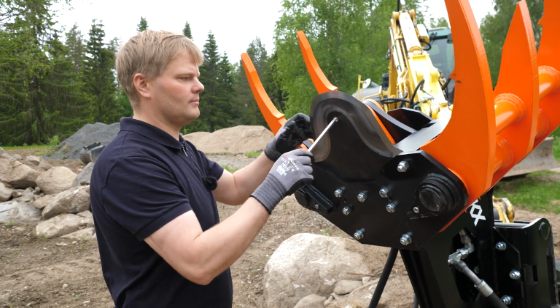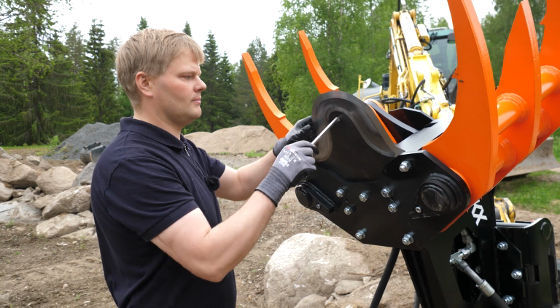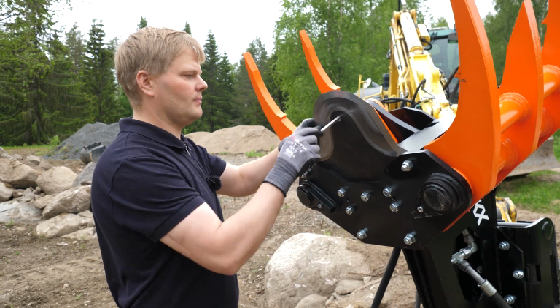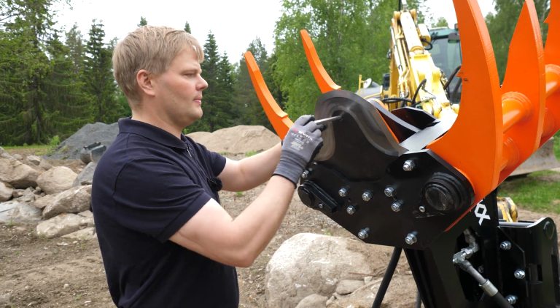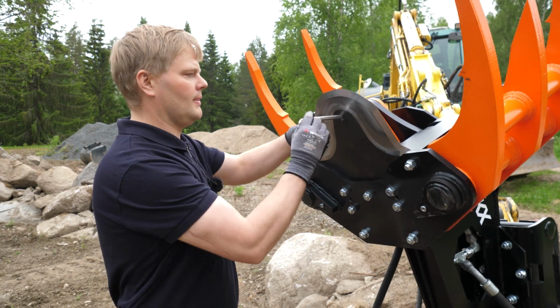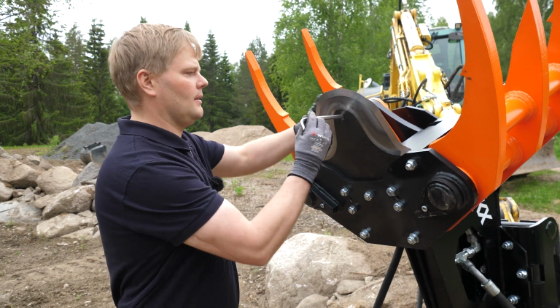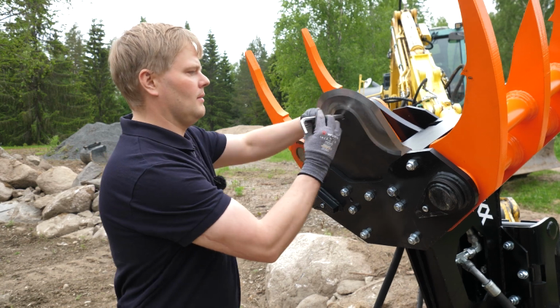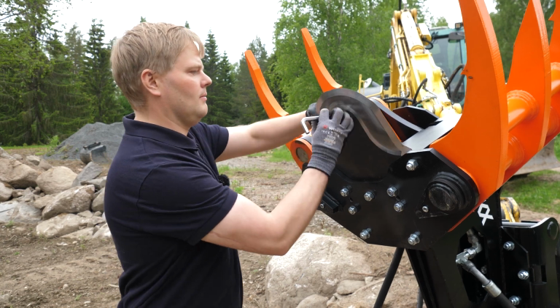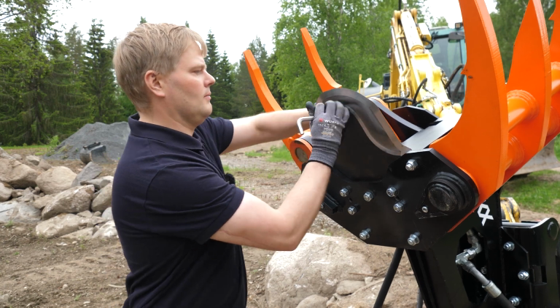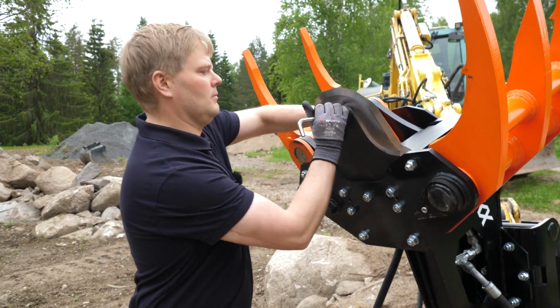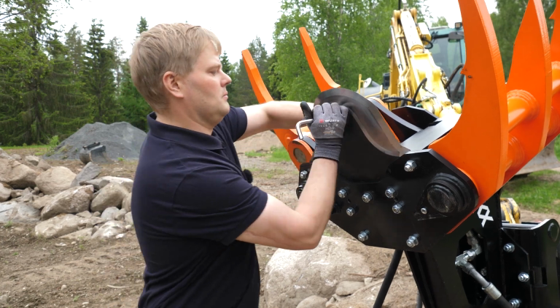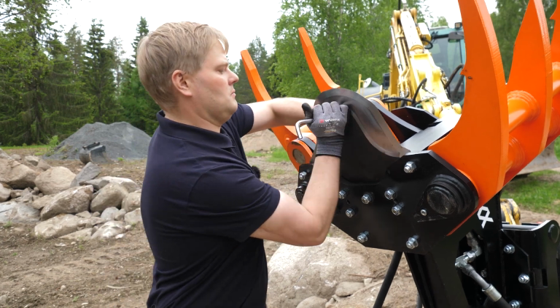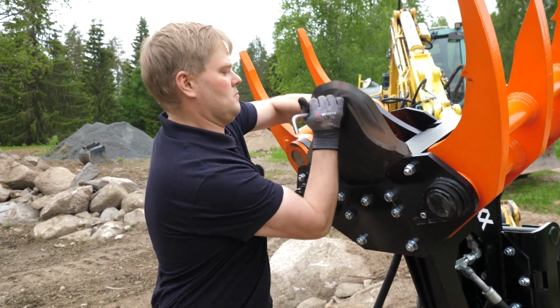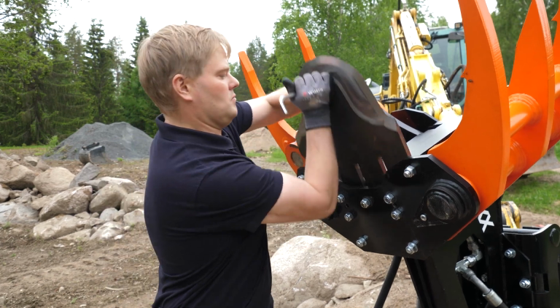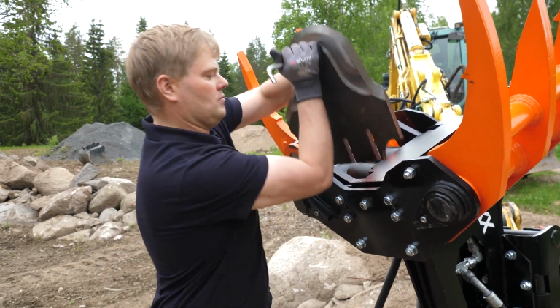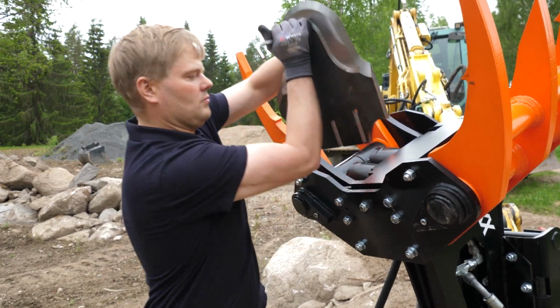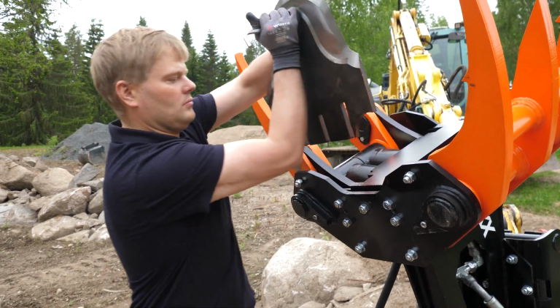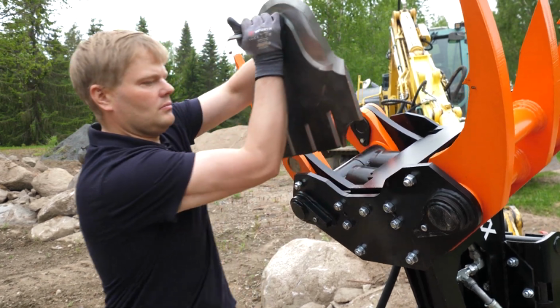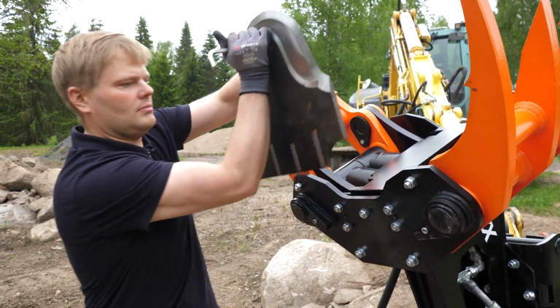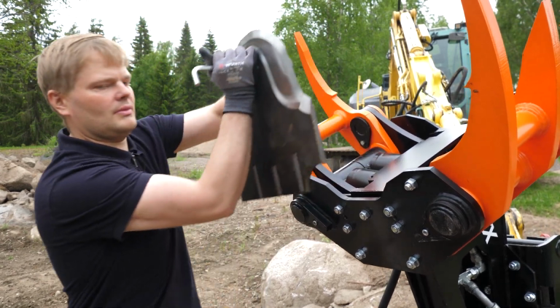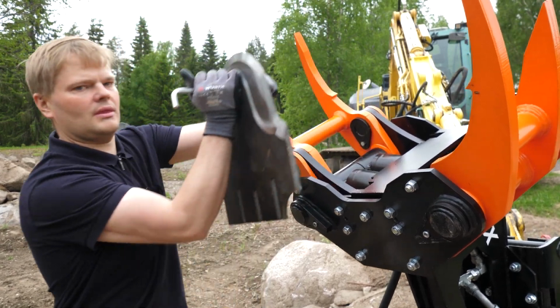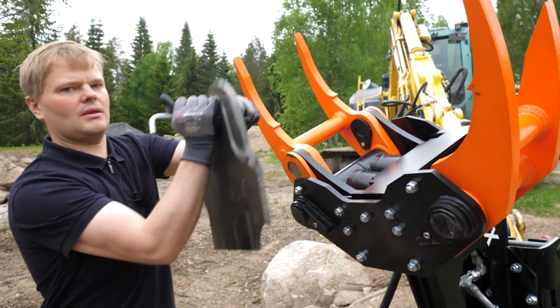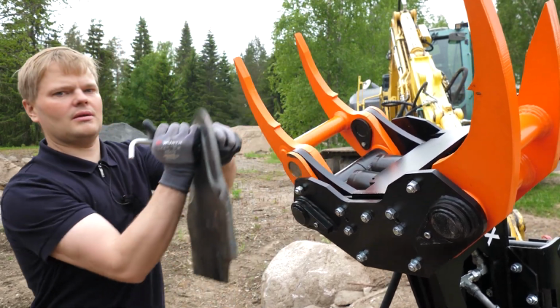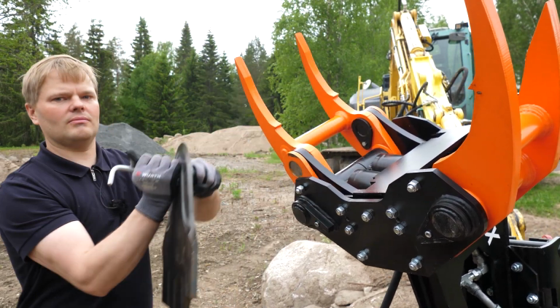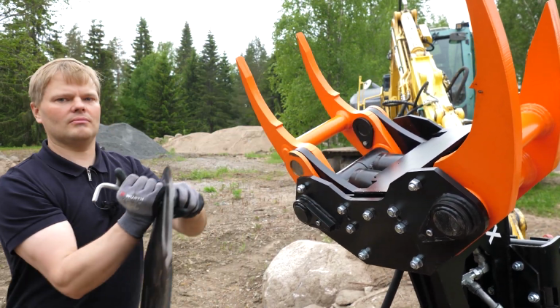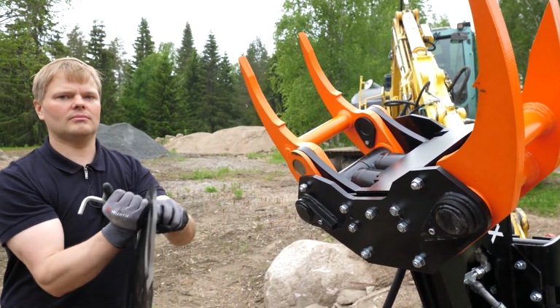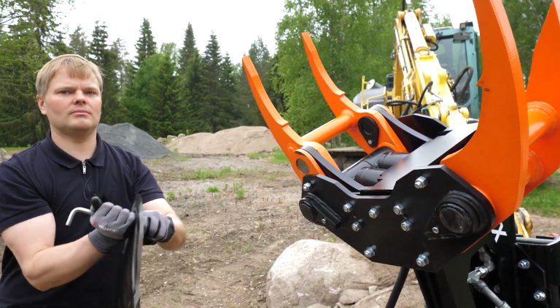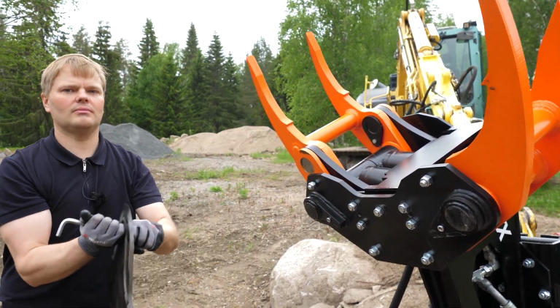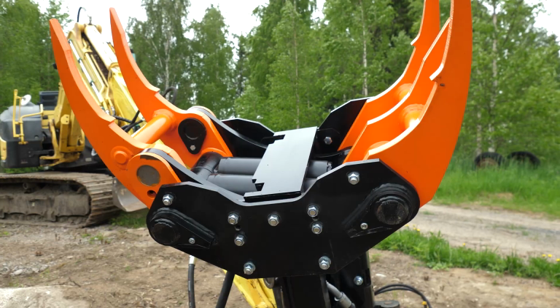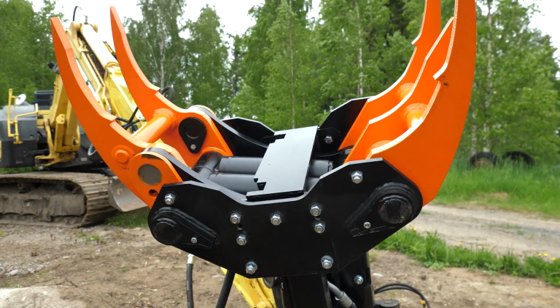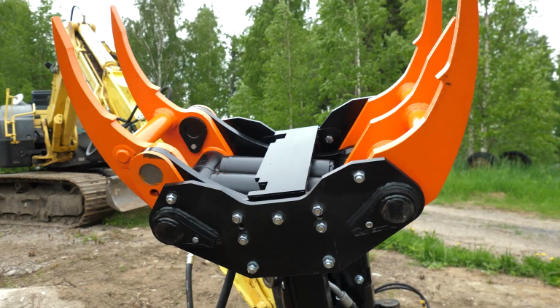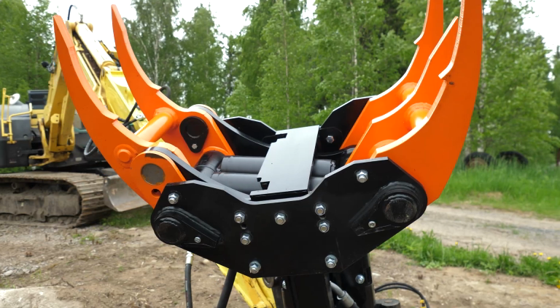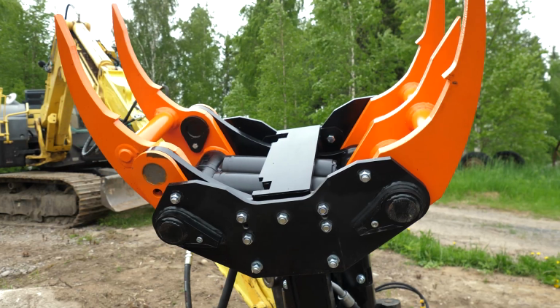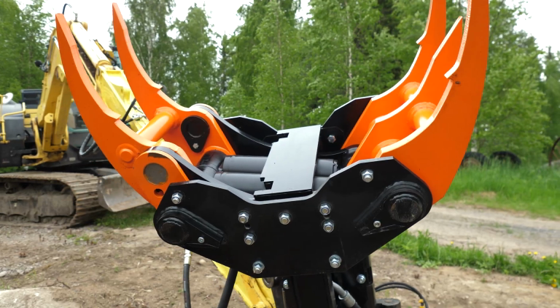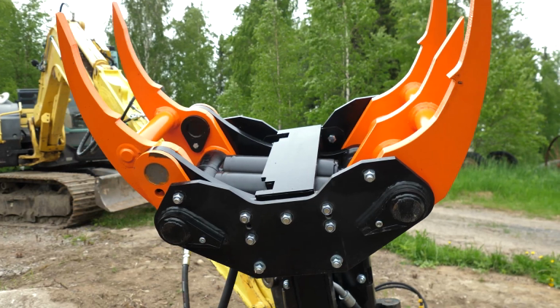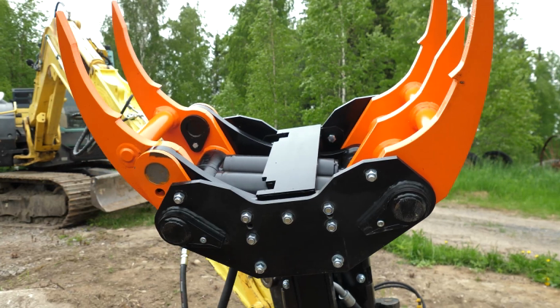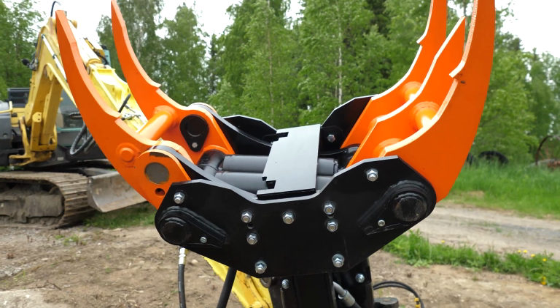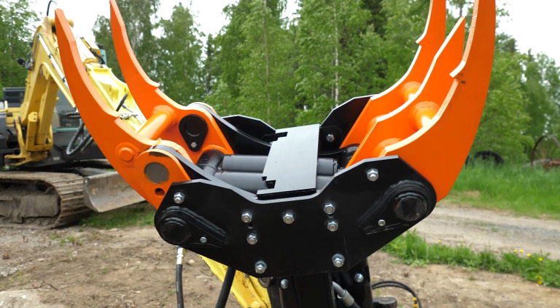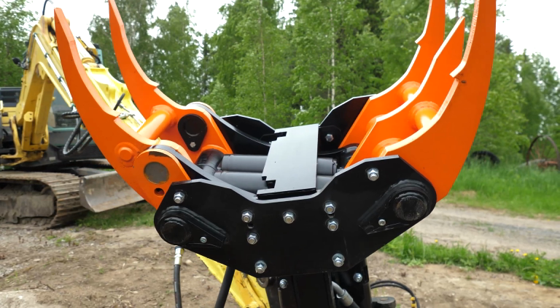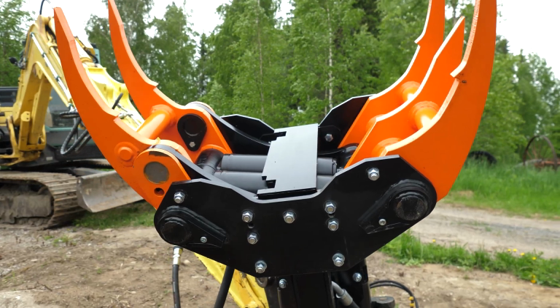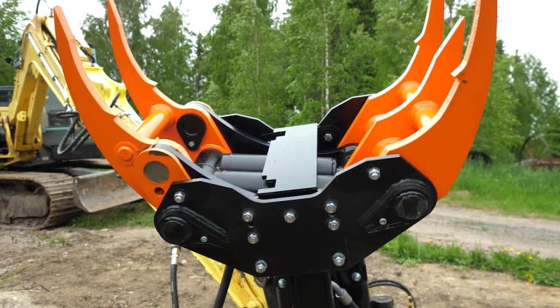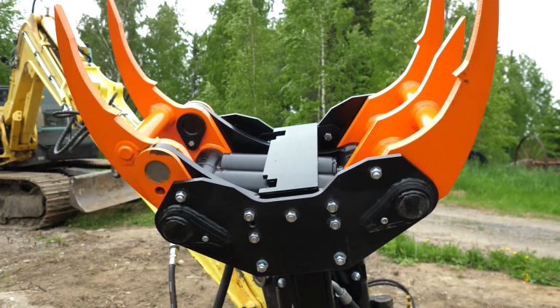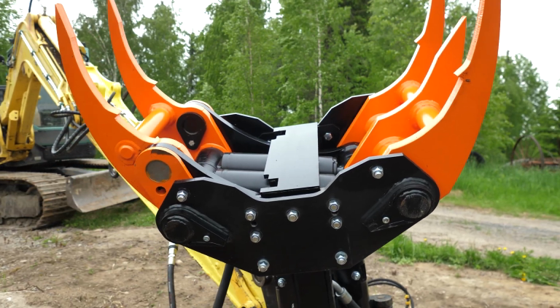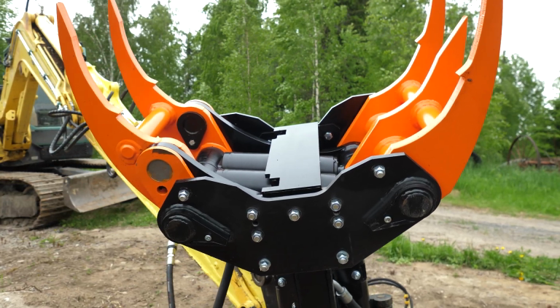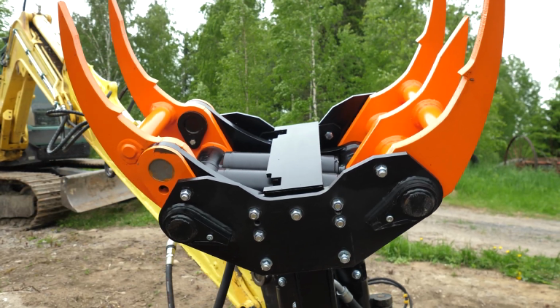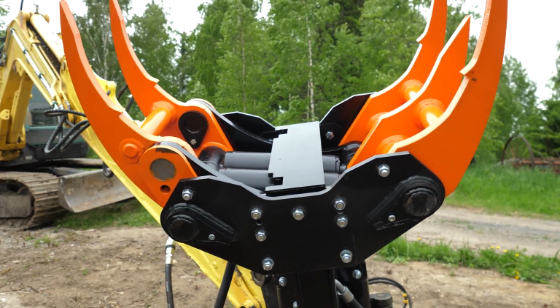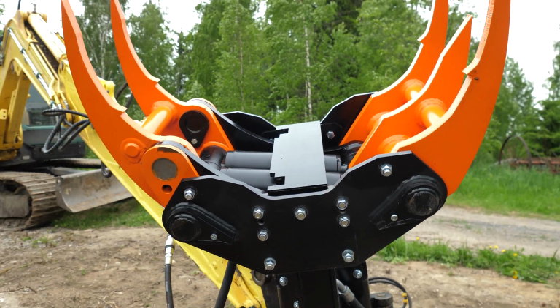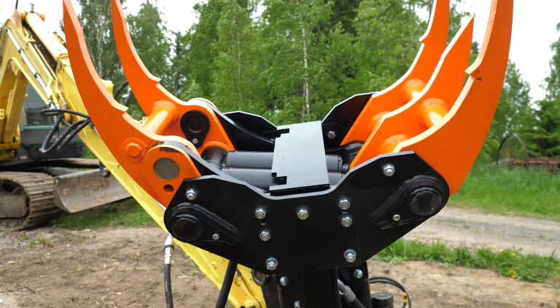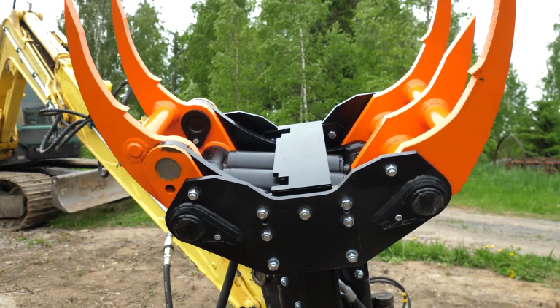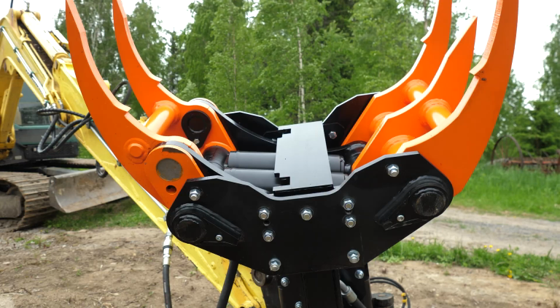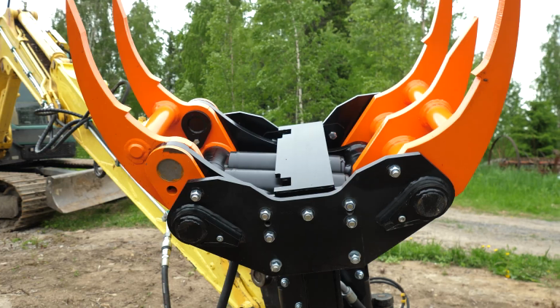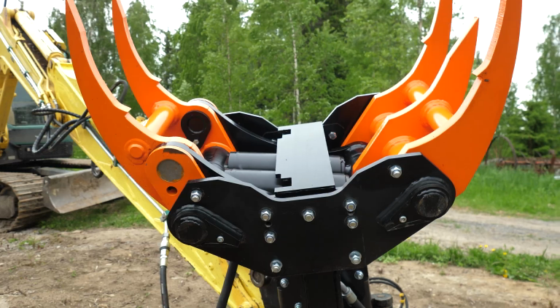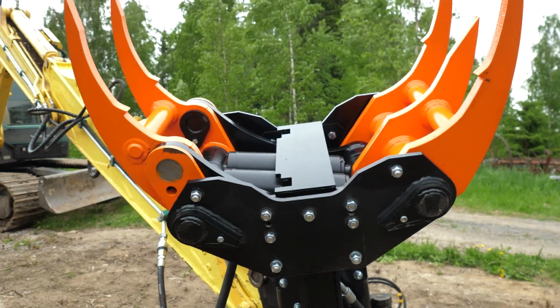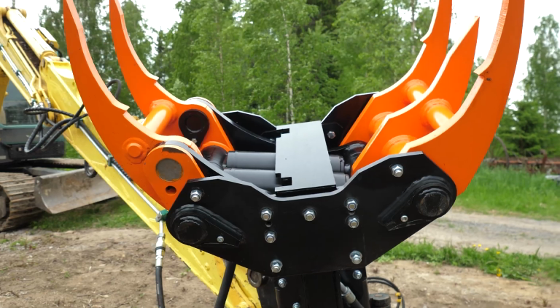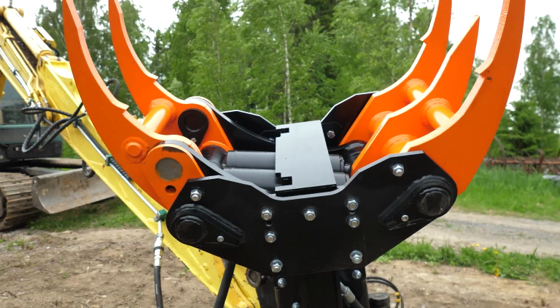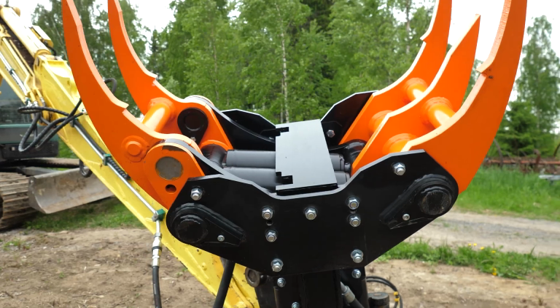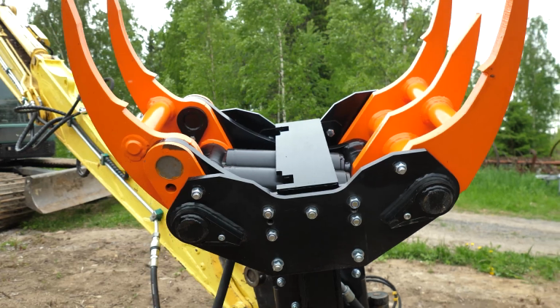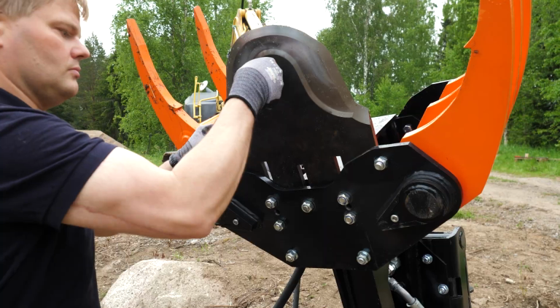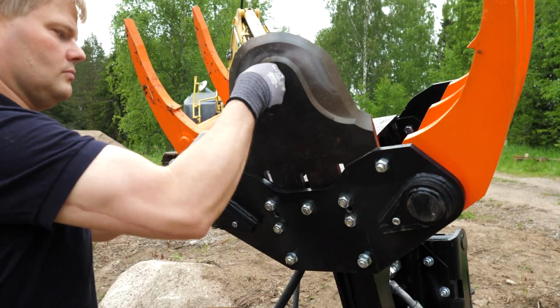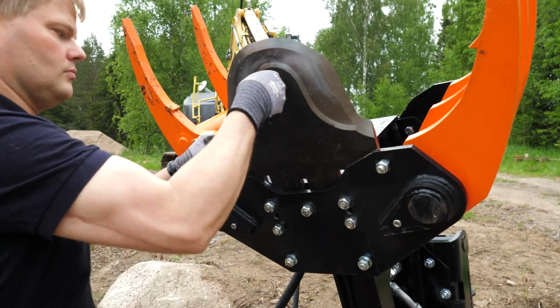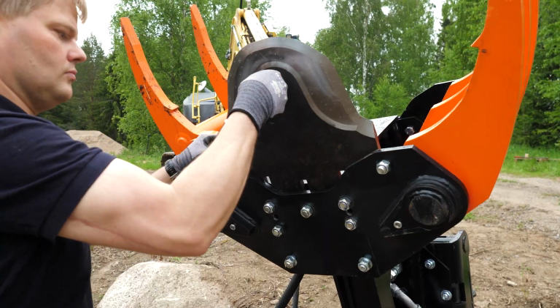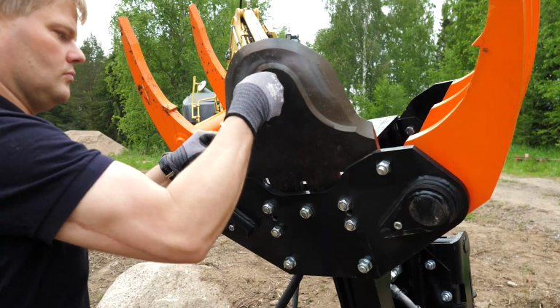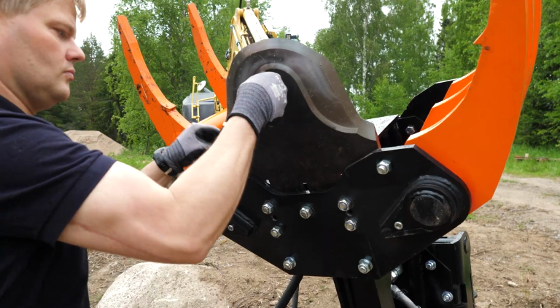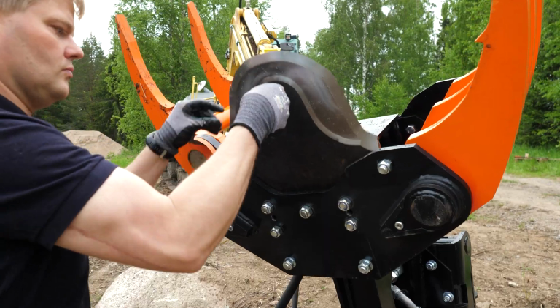KX tree shears have an easily detachable blade. In this video, we're going to show you how the blade can be detached and attached.